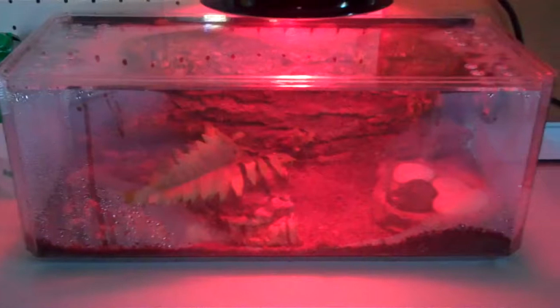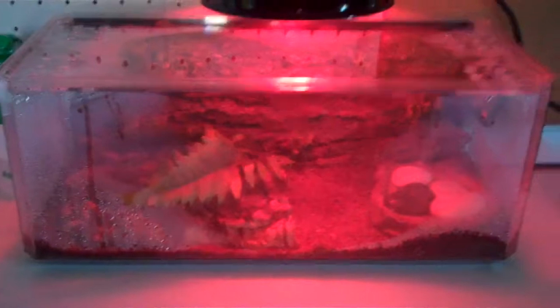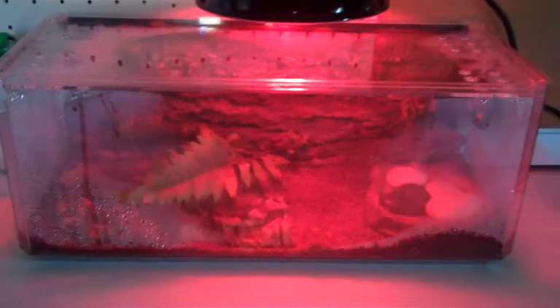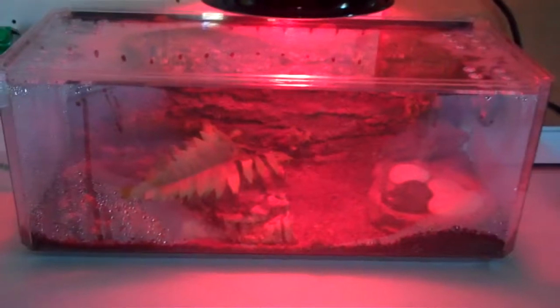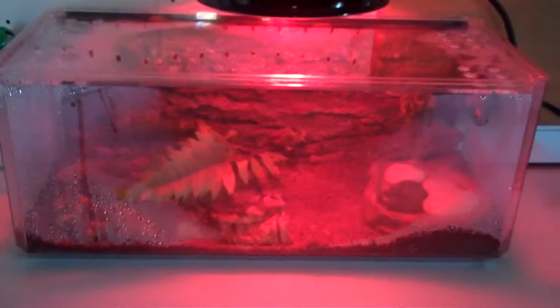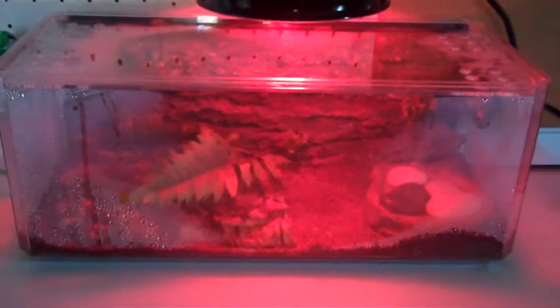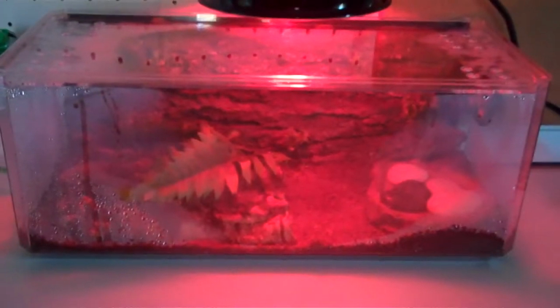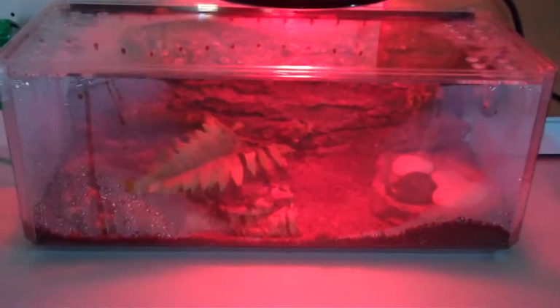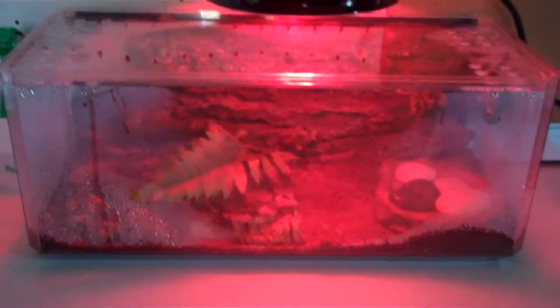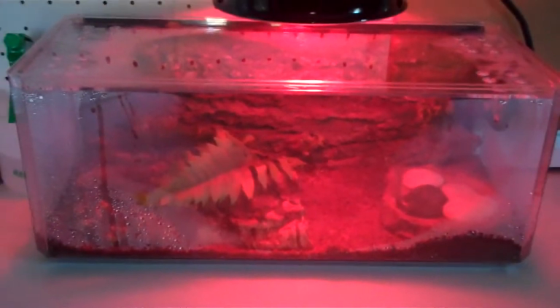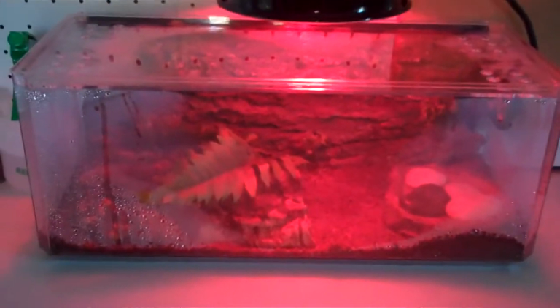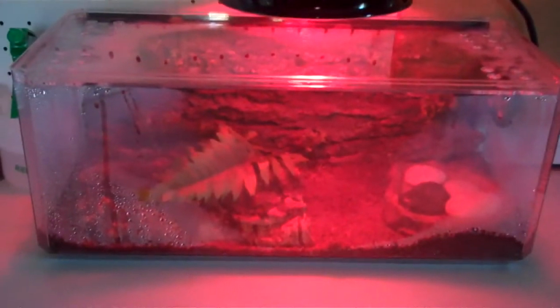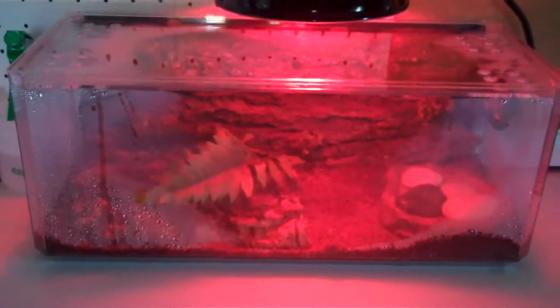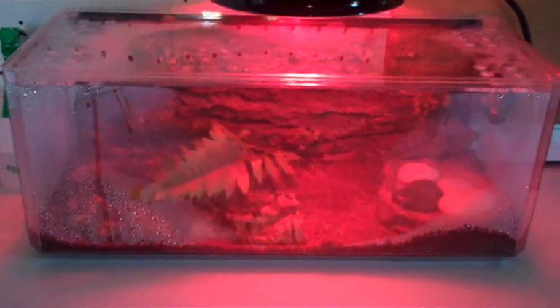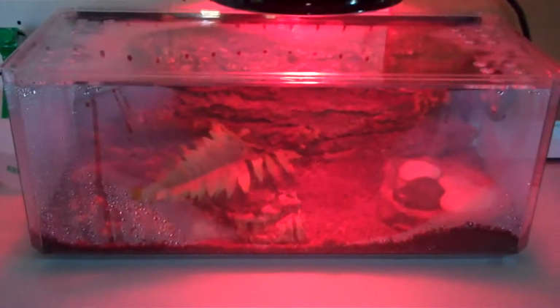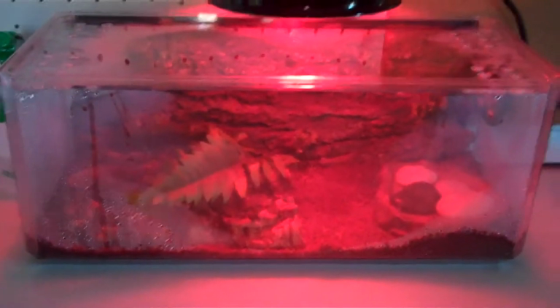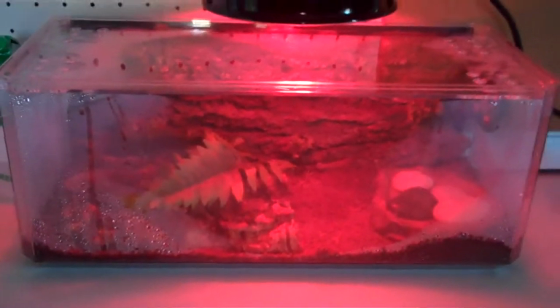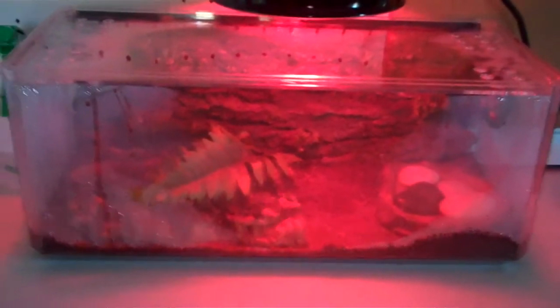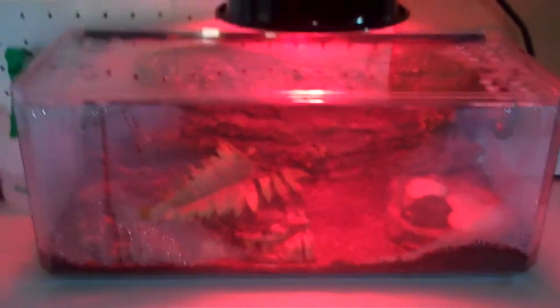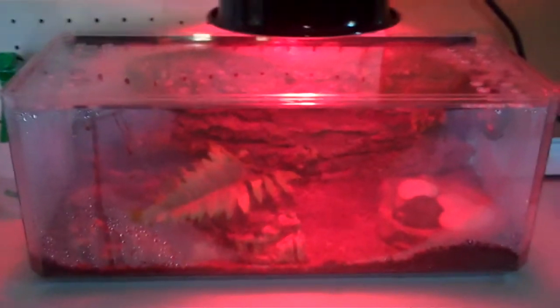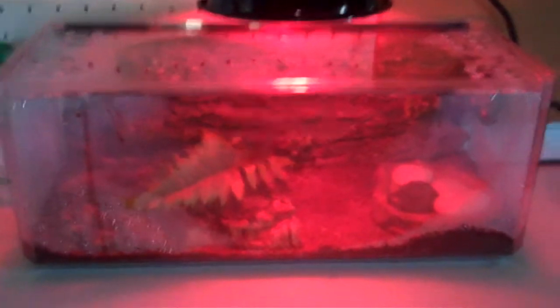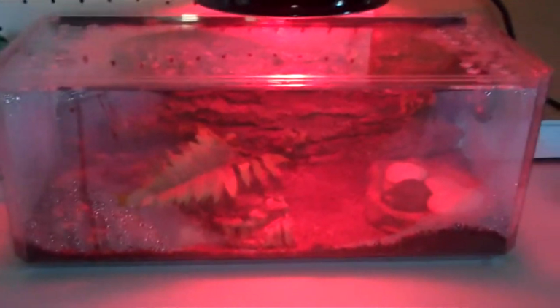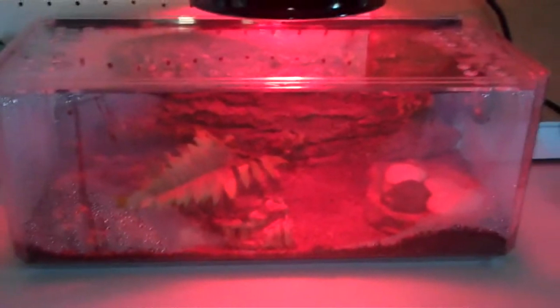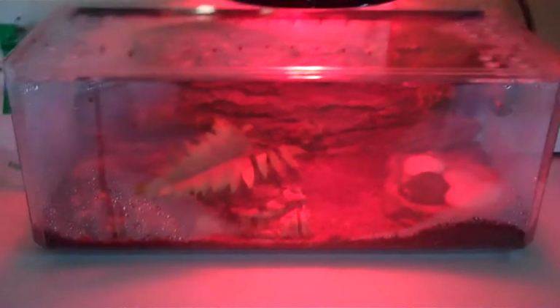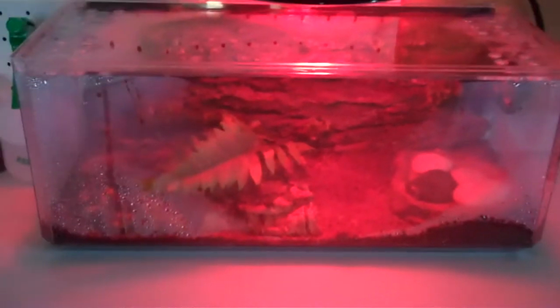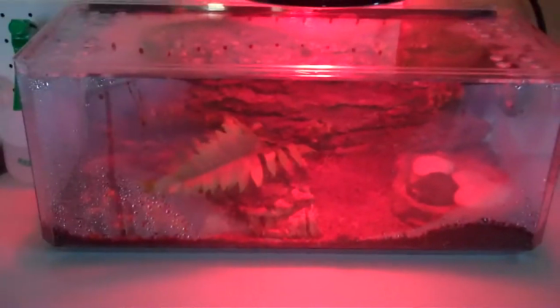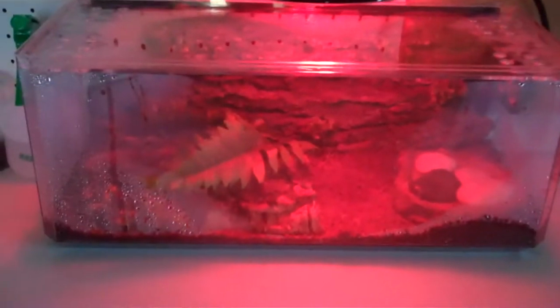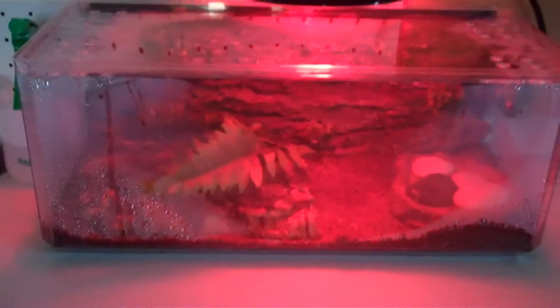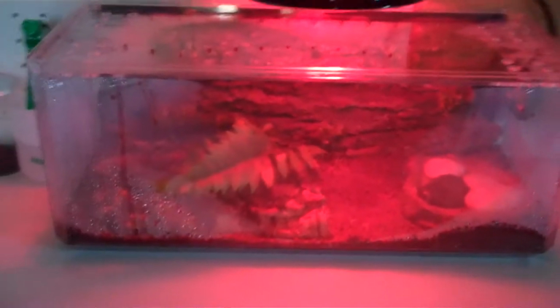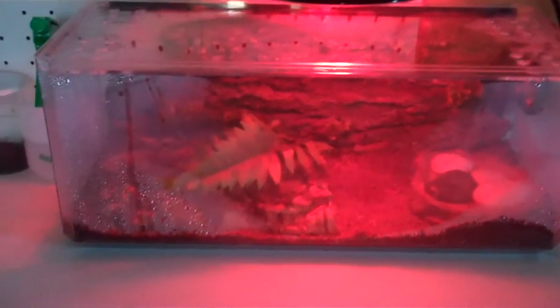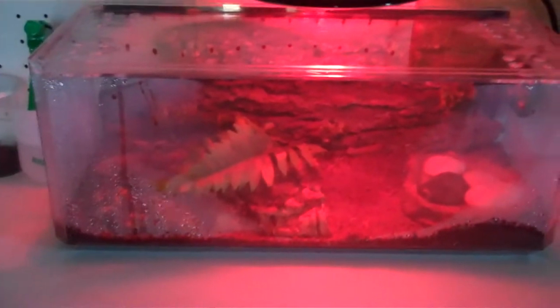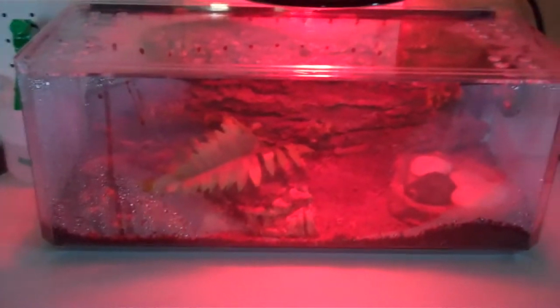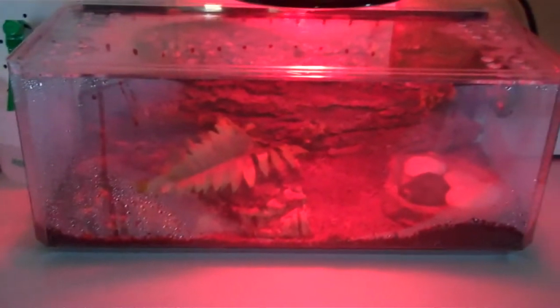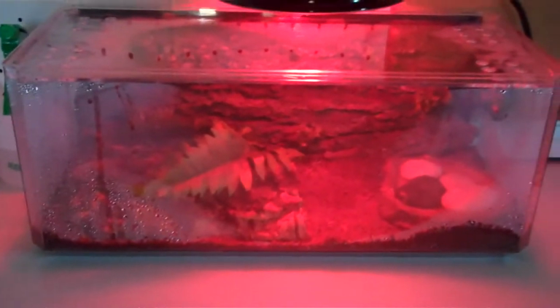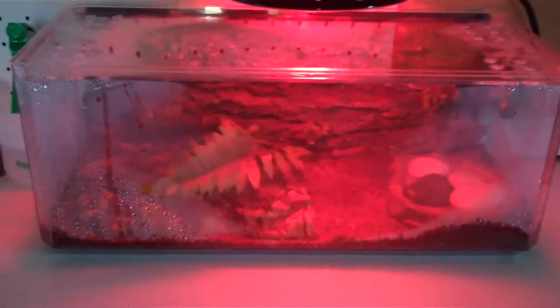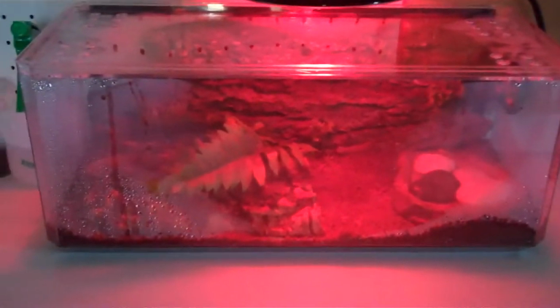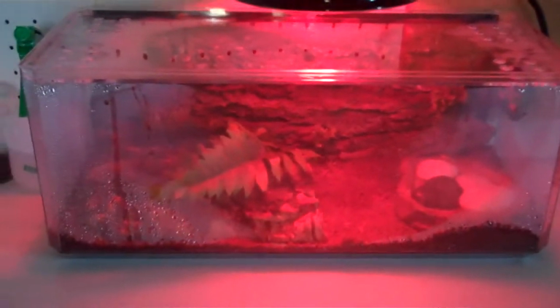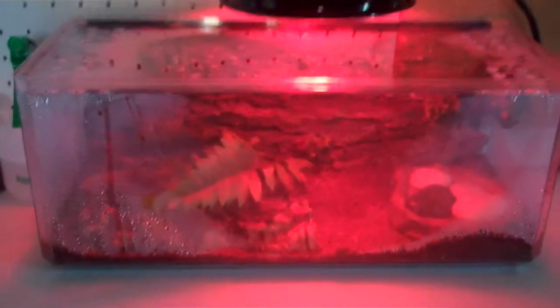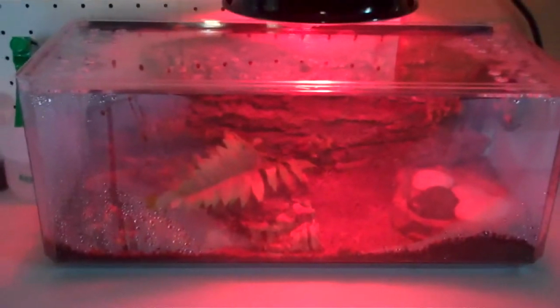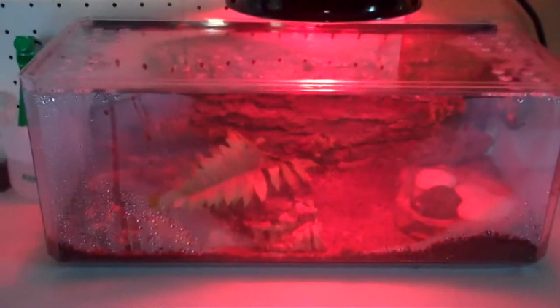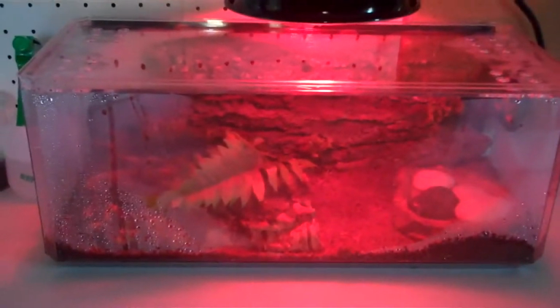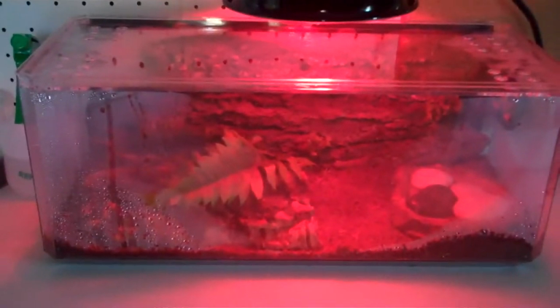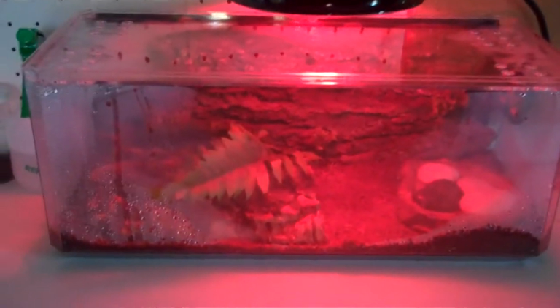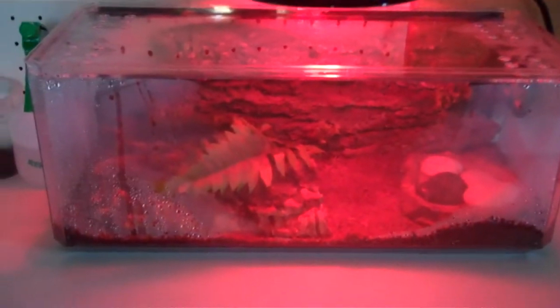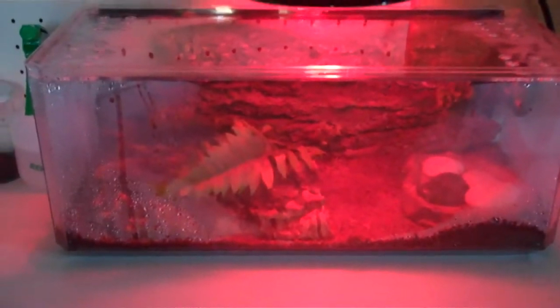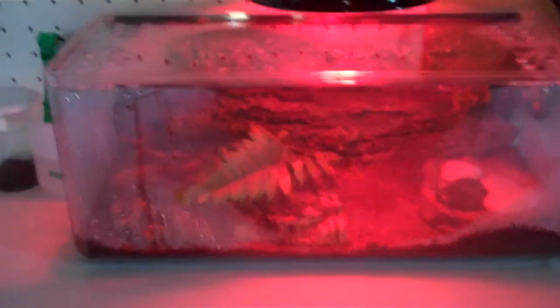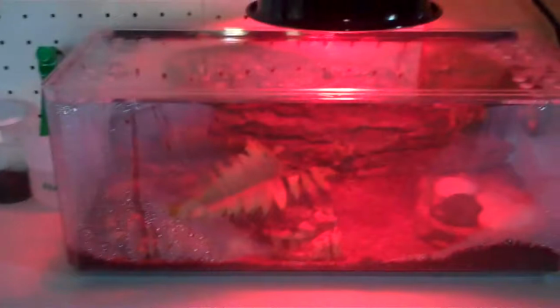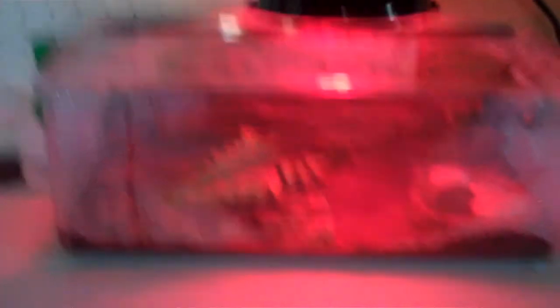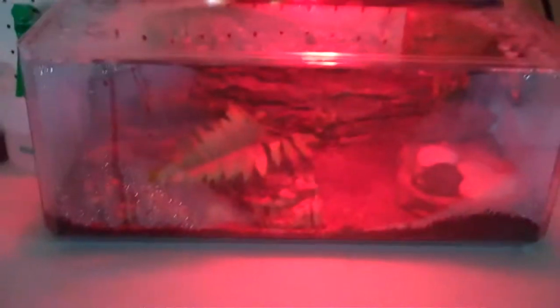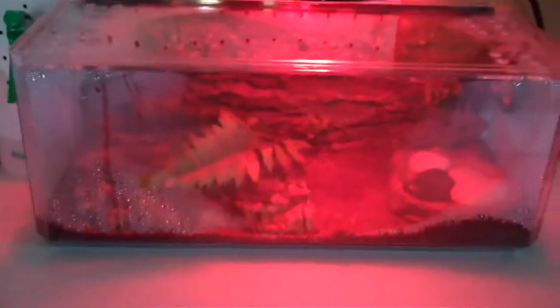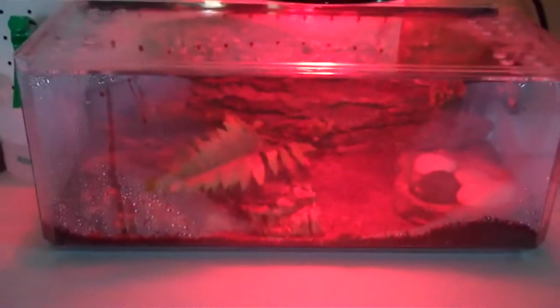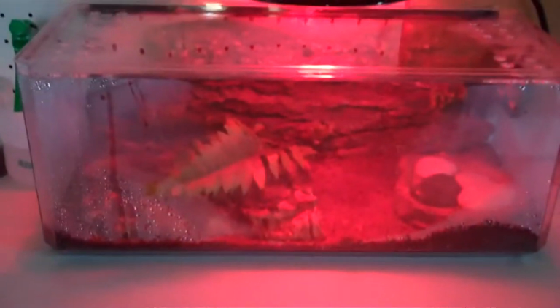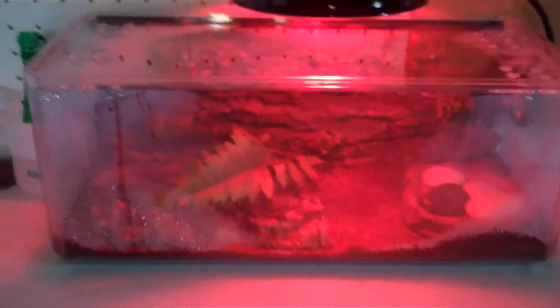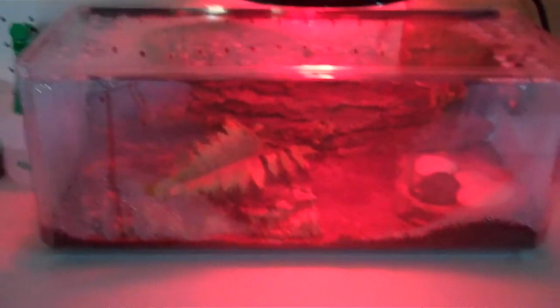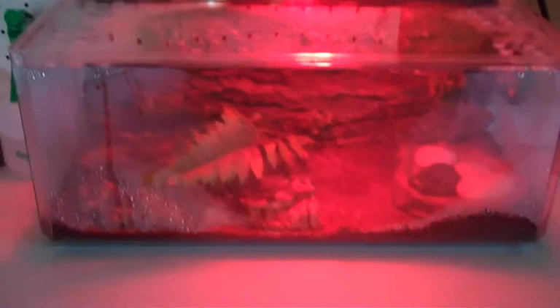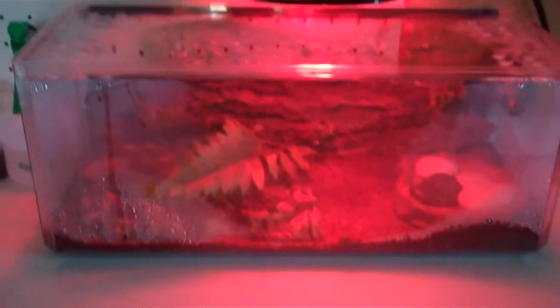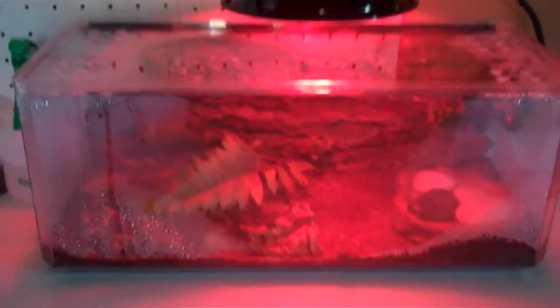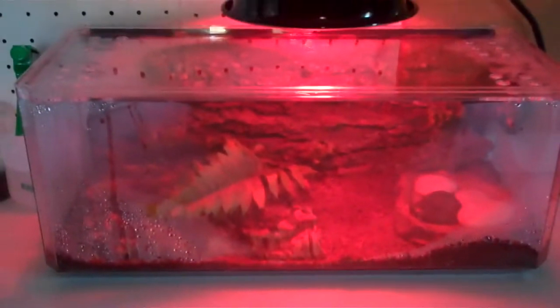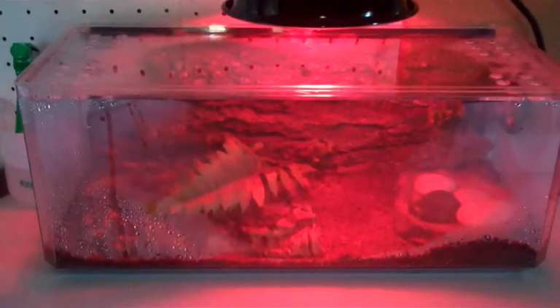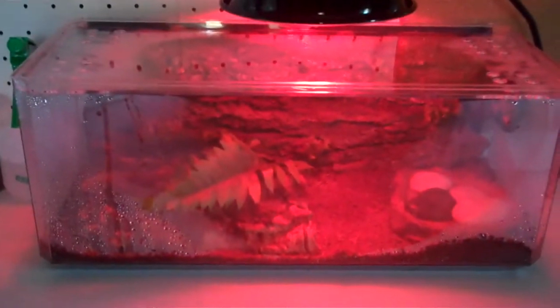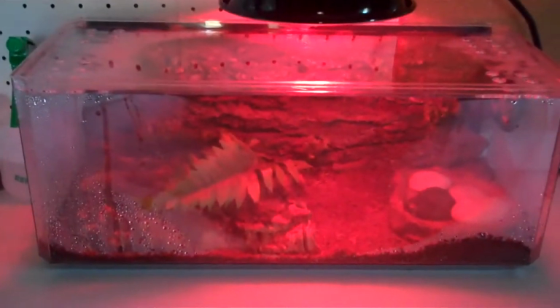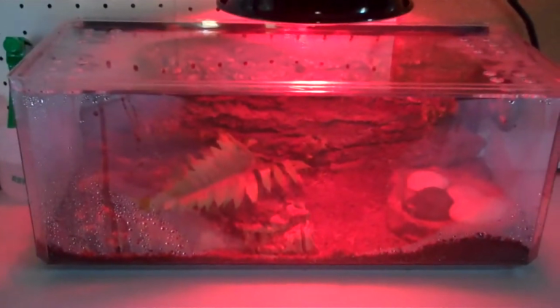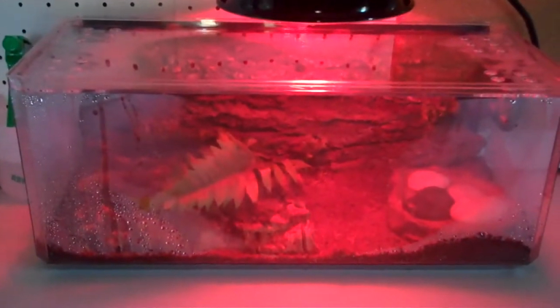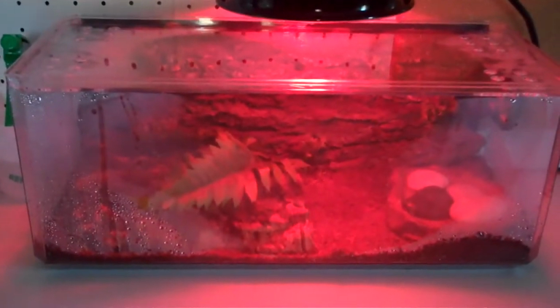Hi guys, it's BoobTube76, and today I'm going to be doing a tarantula tank tour.